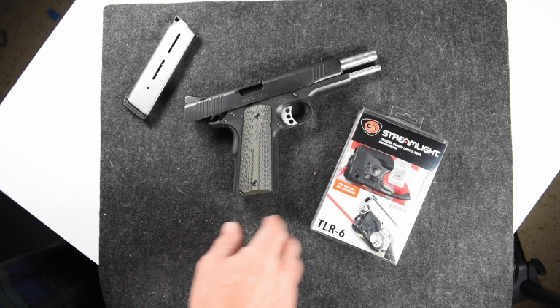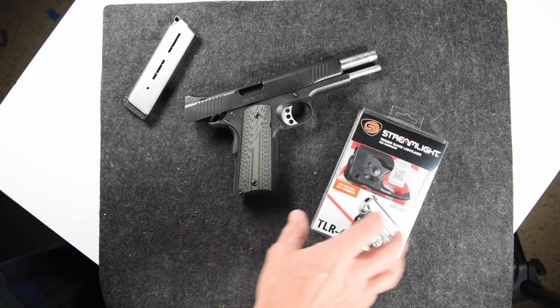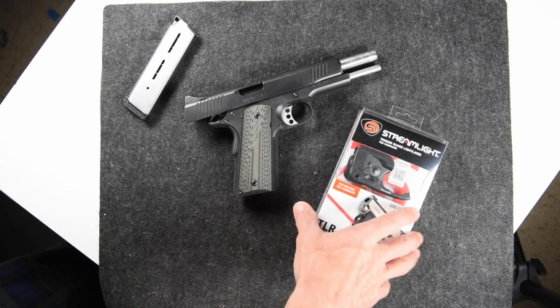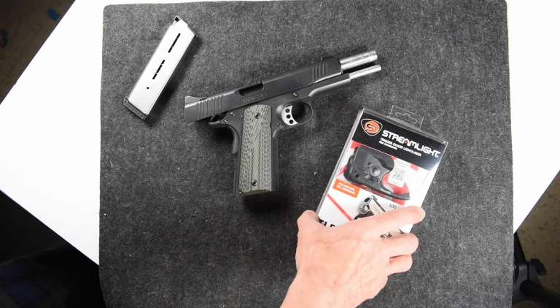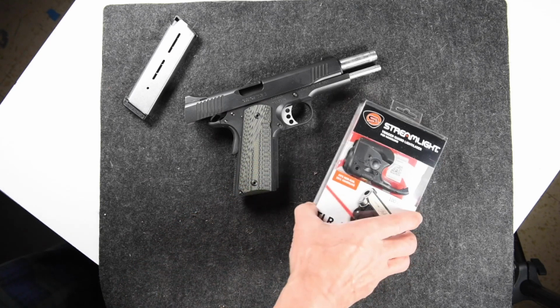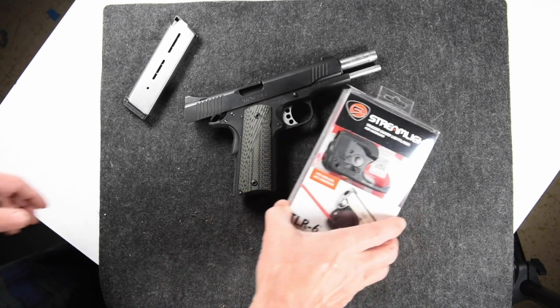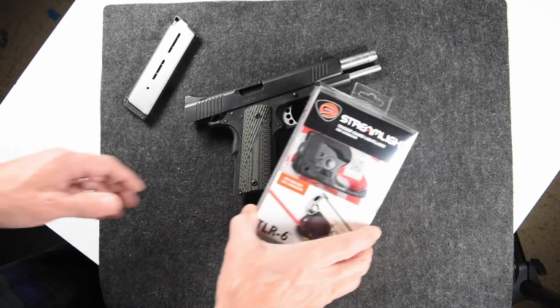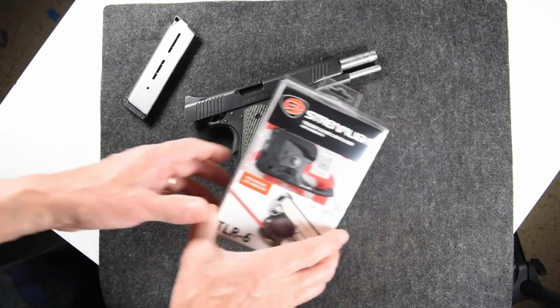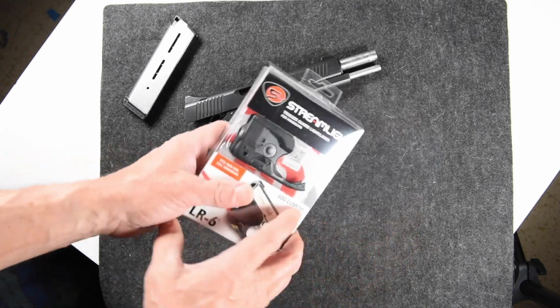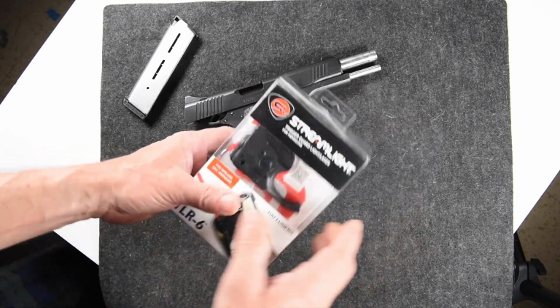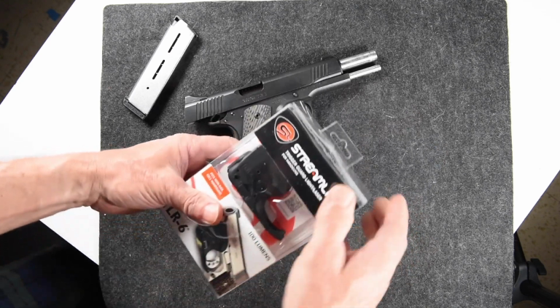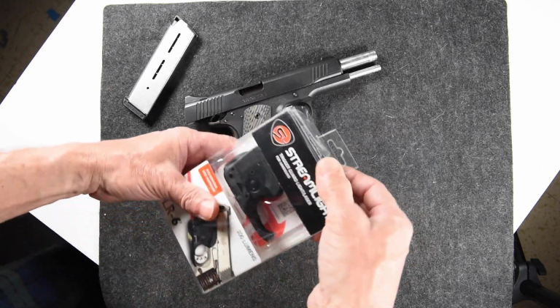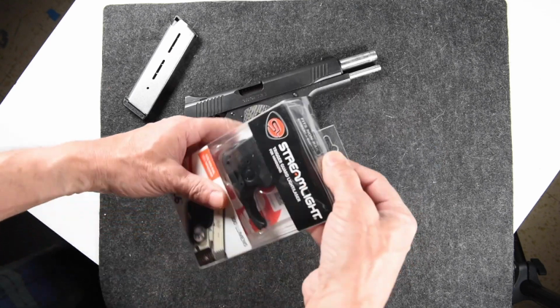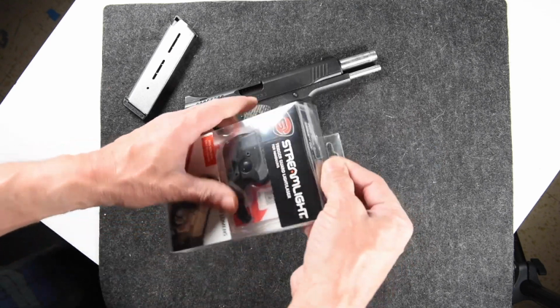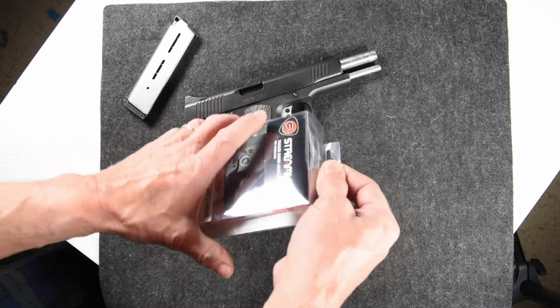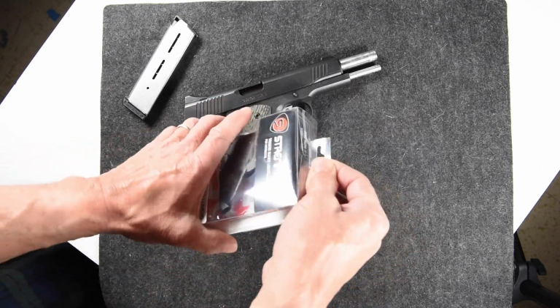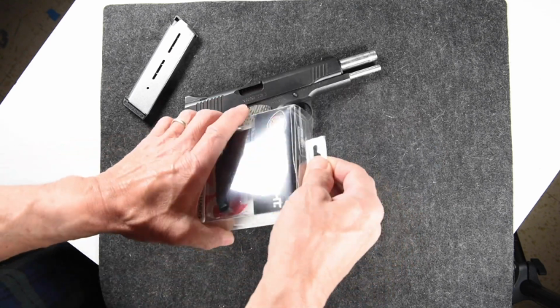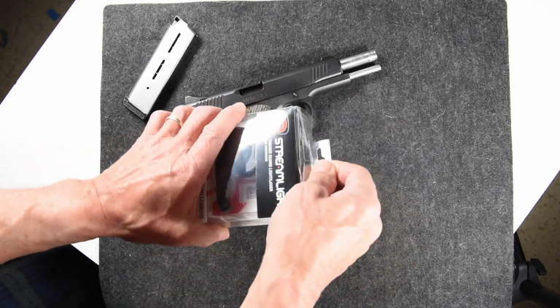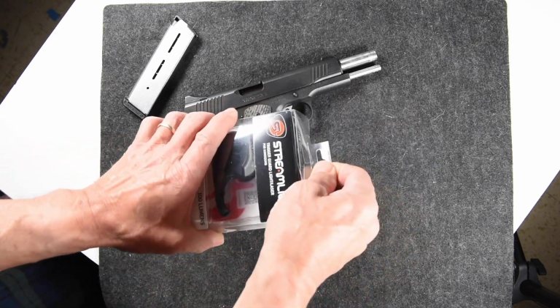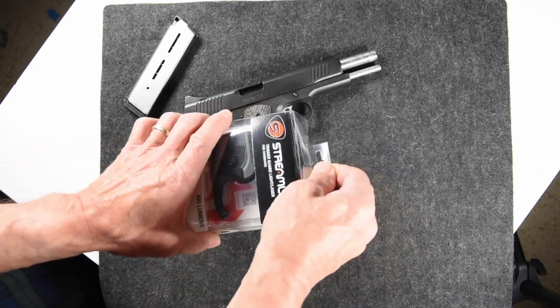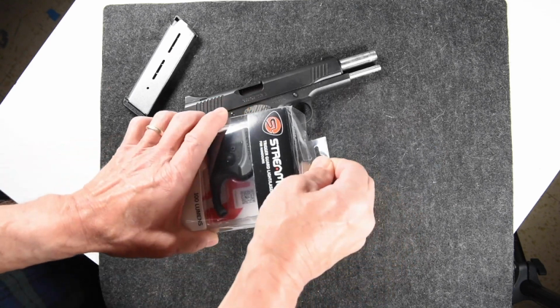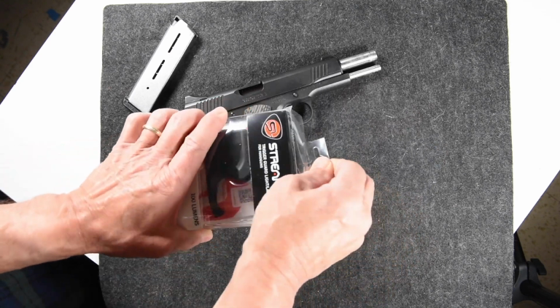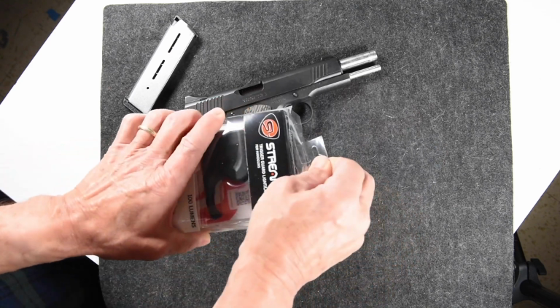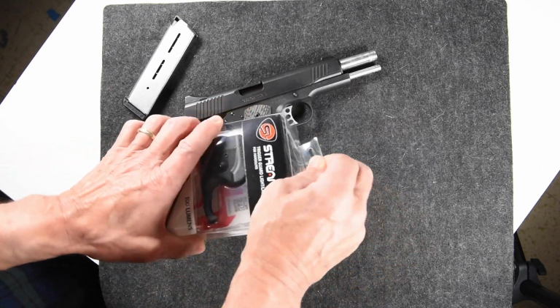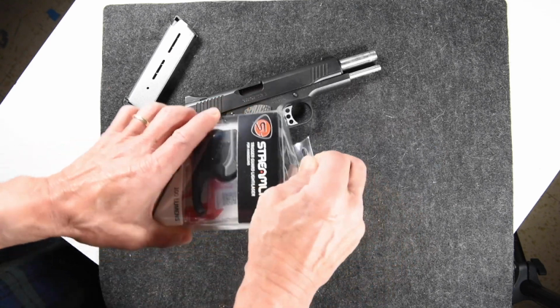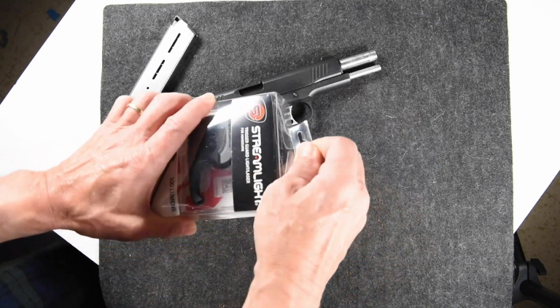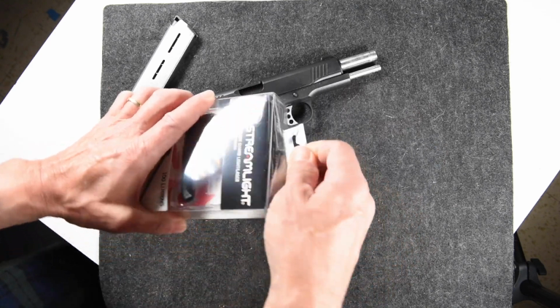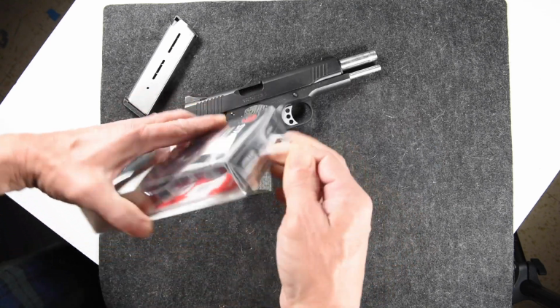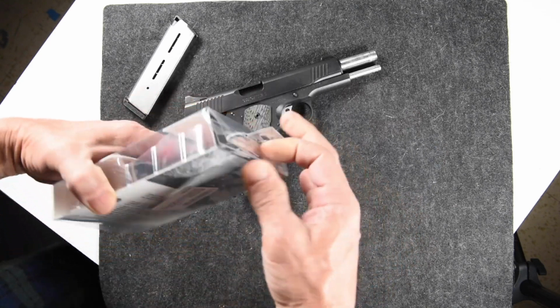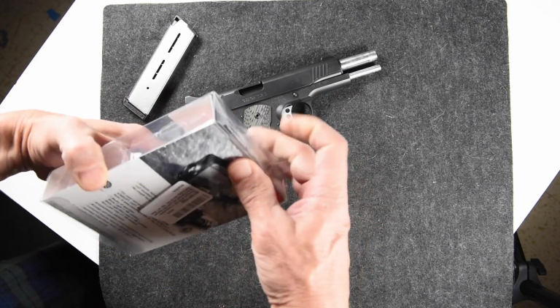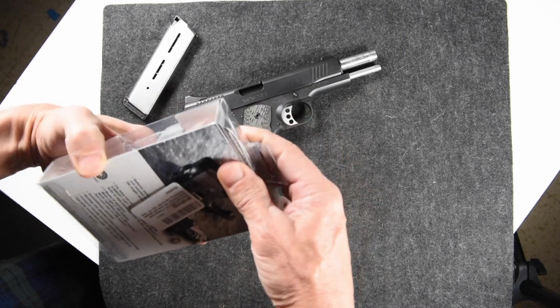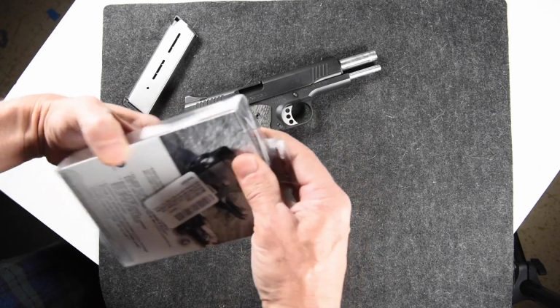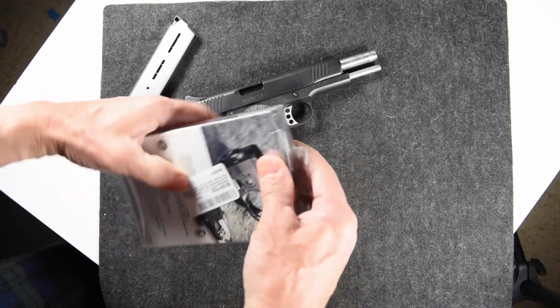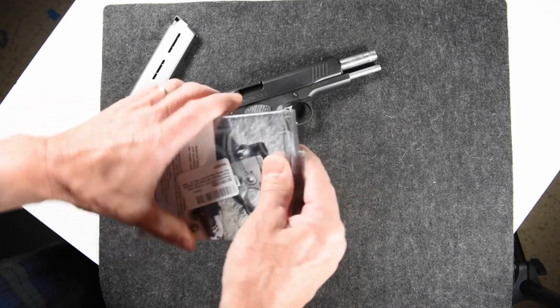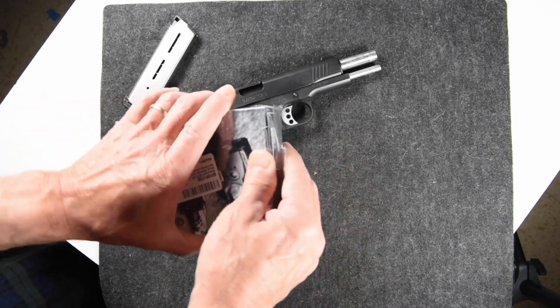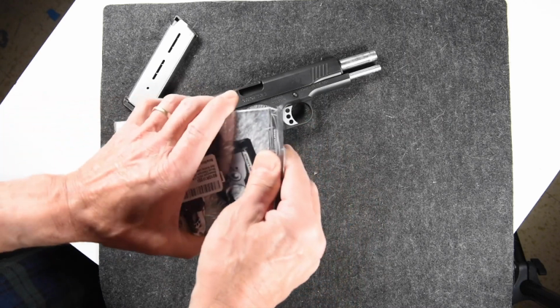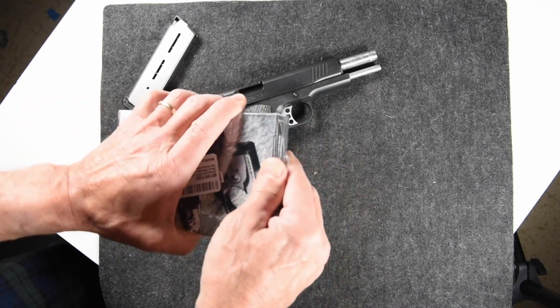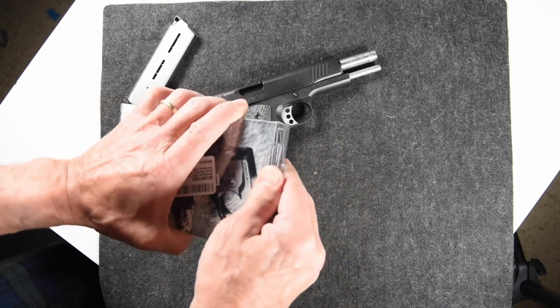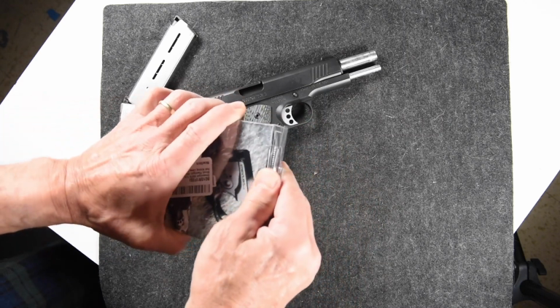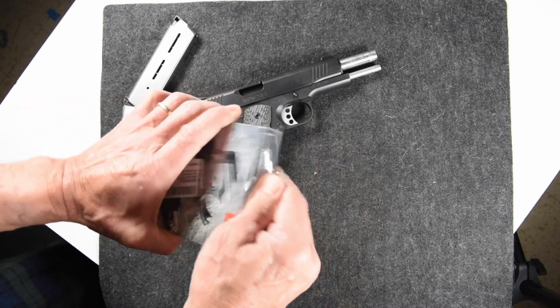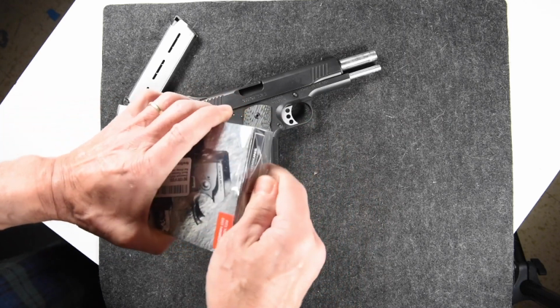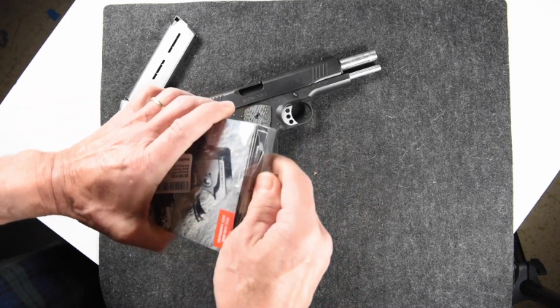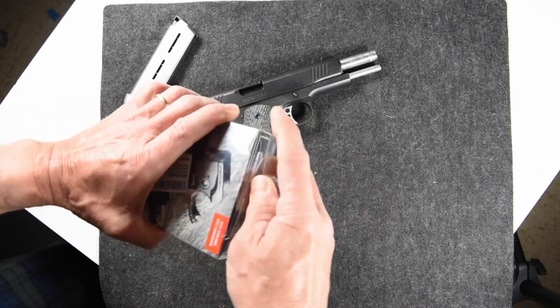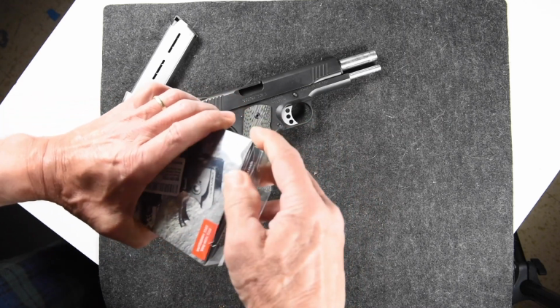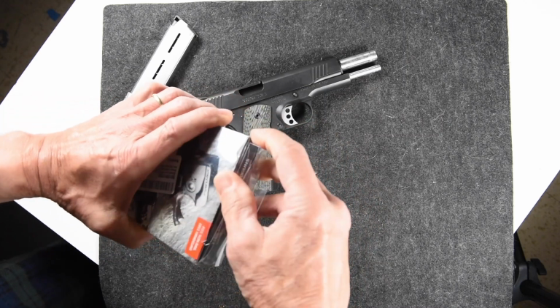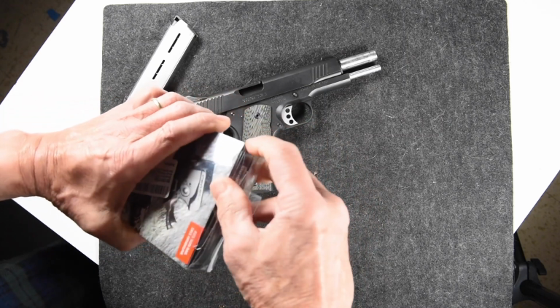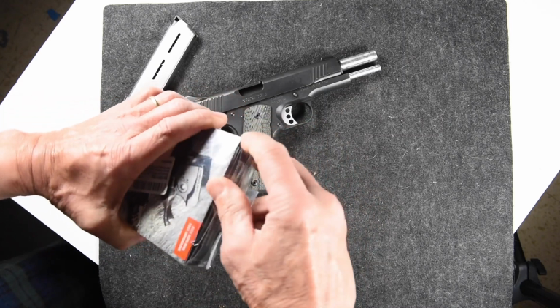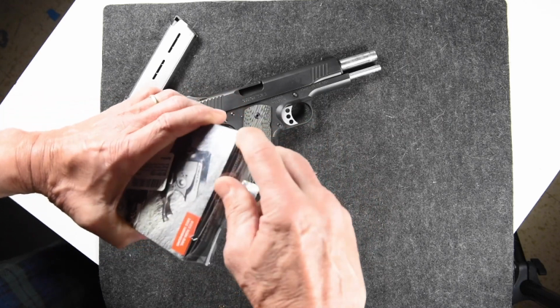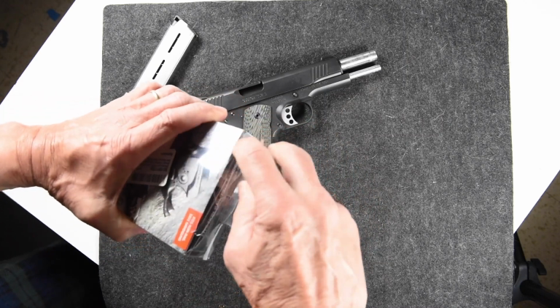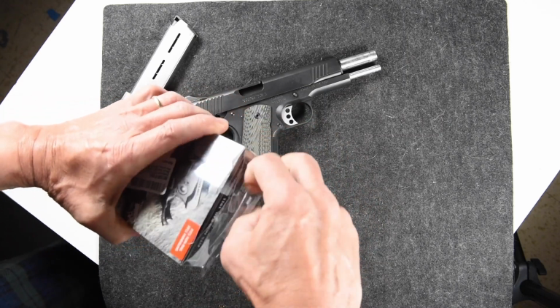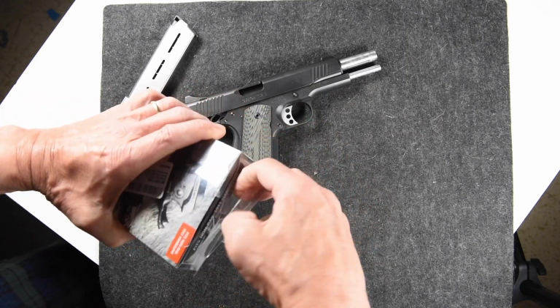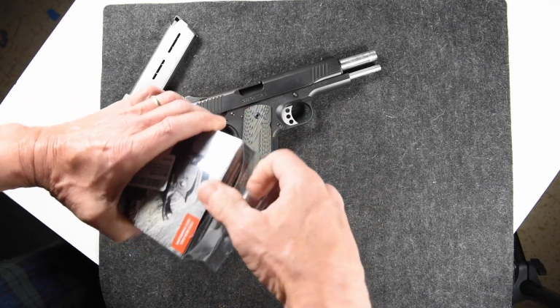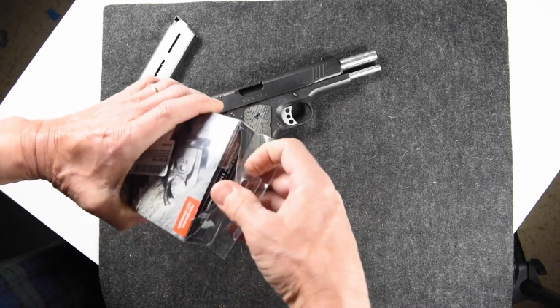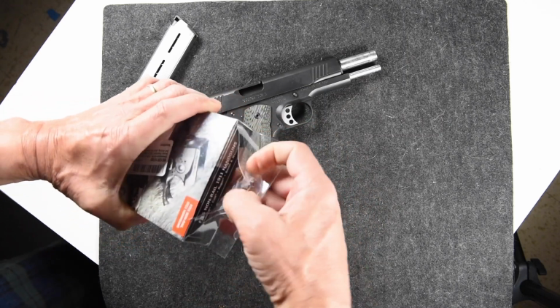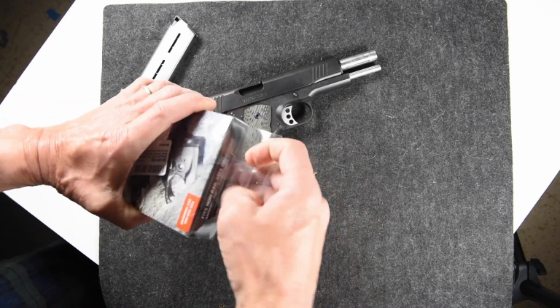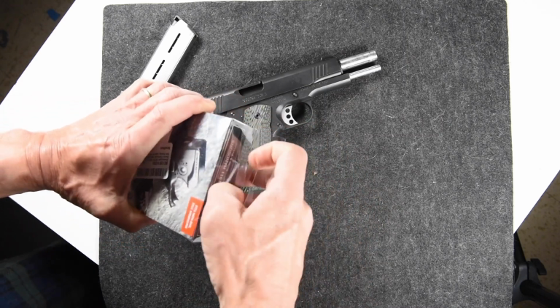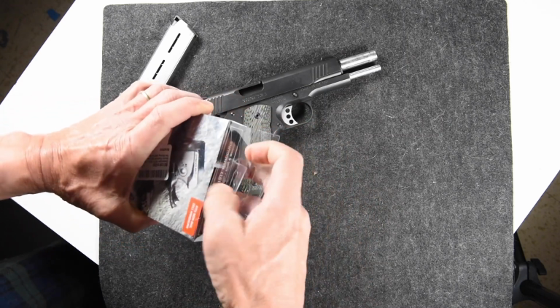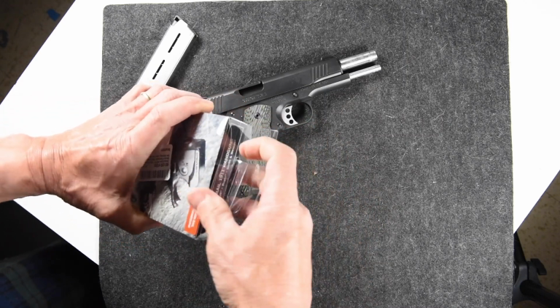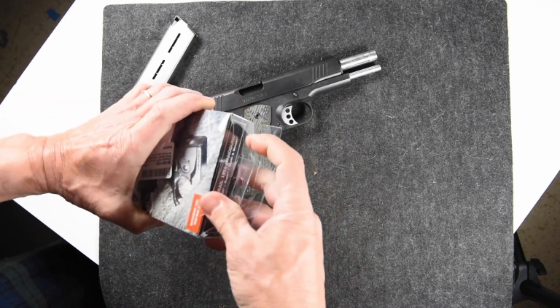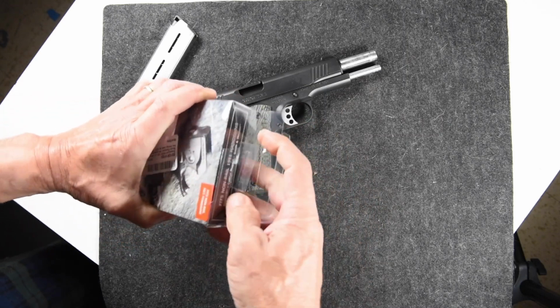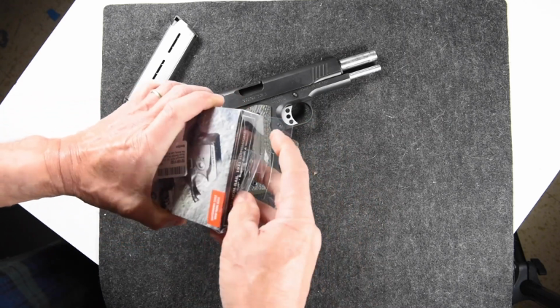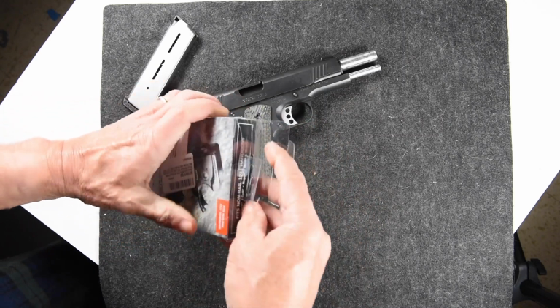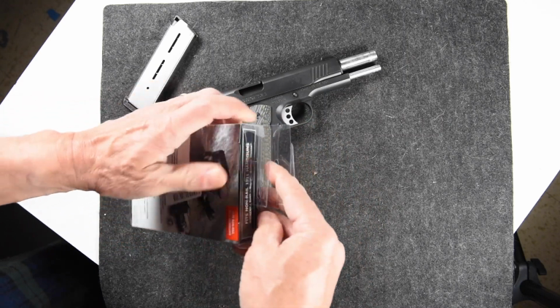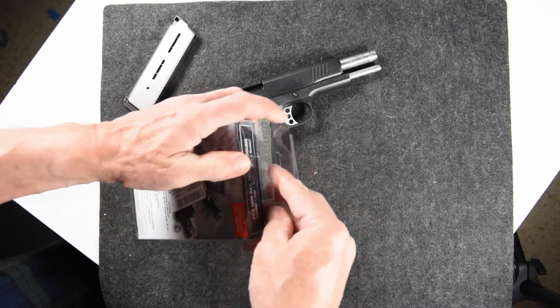This one is rated for the full-size 1911 handgun.